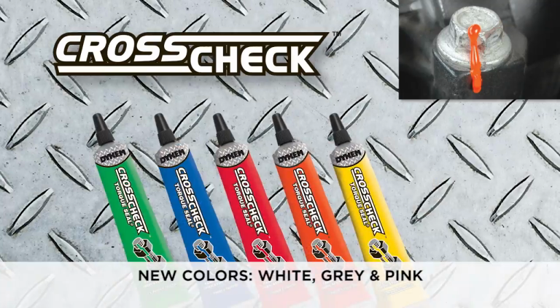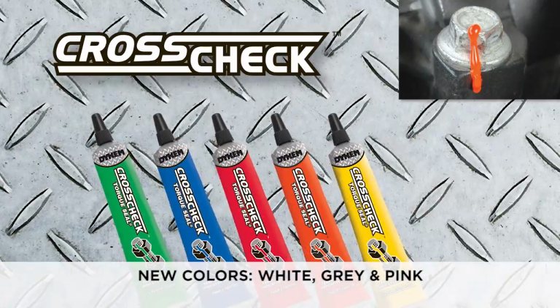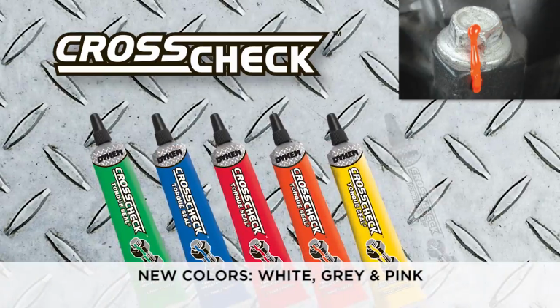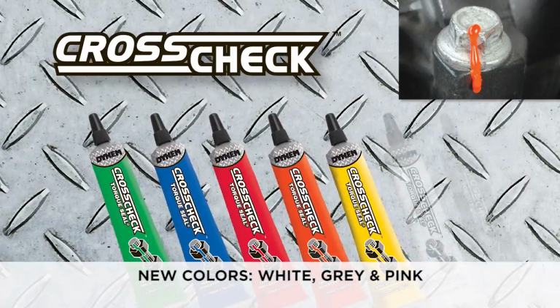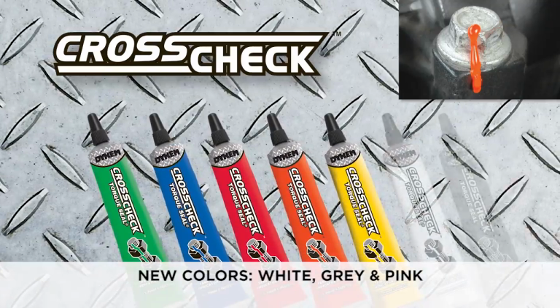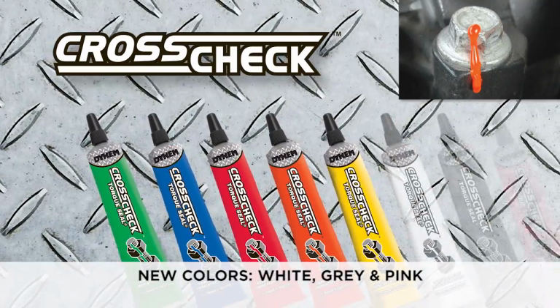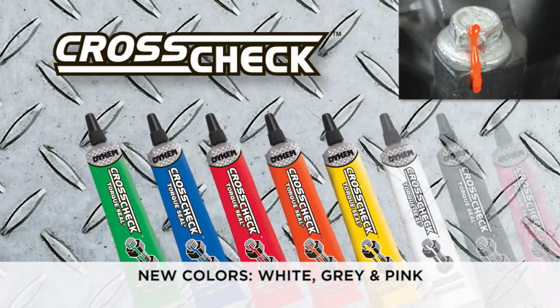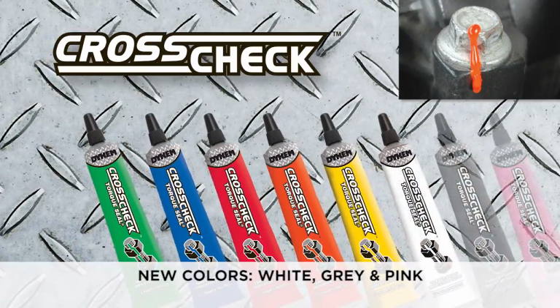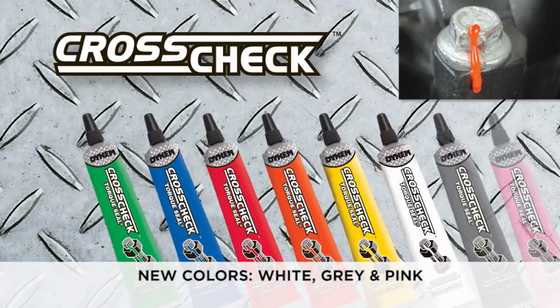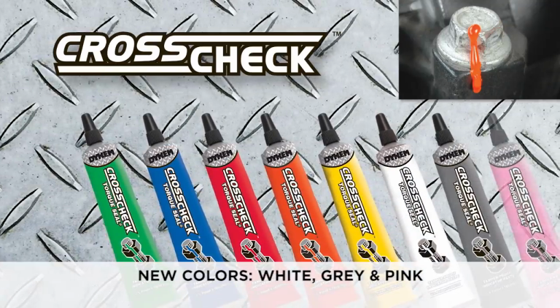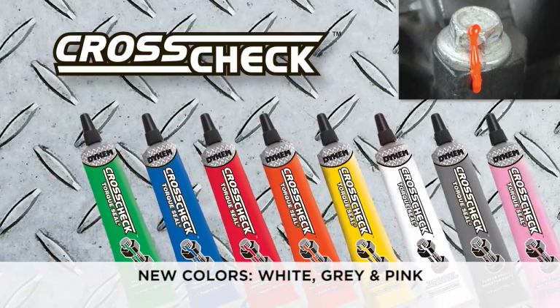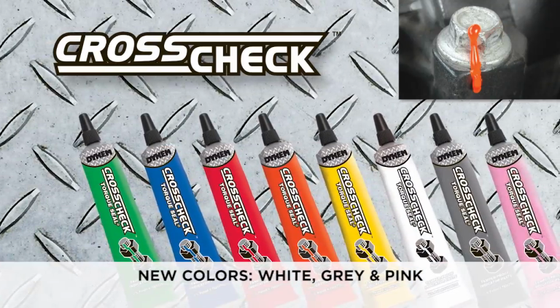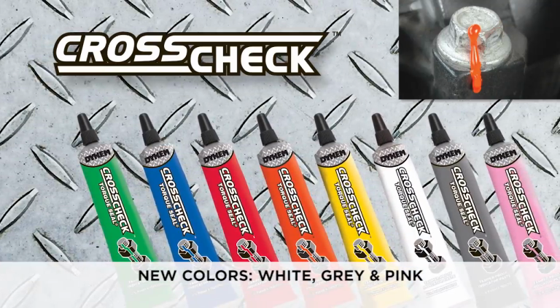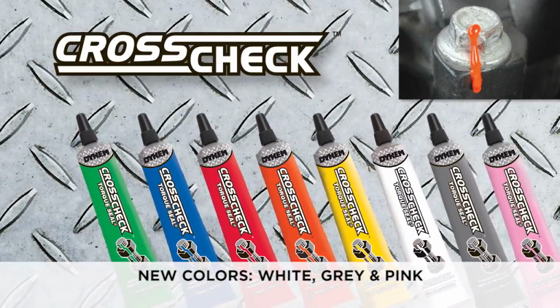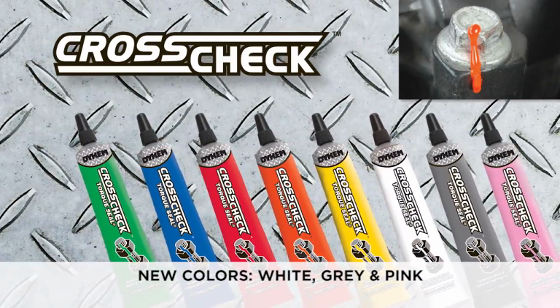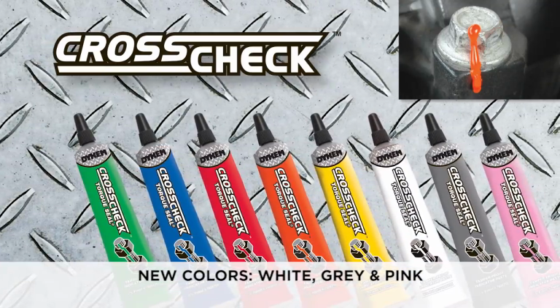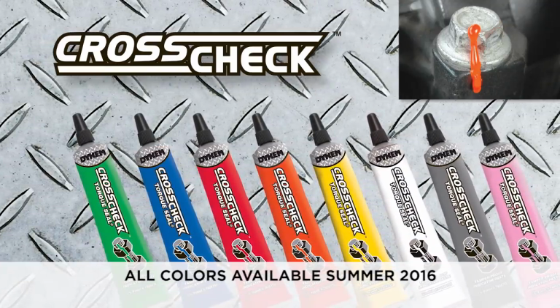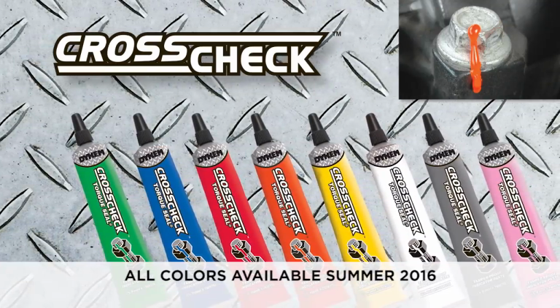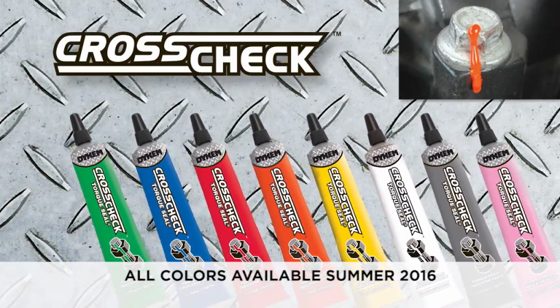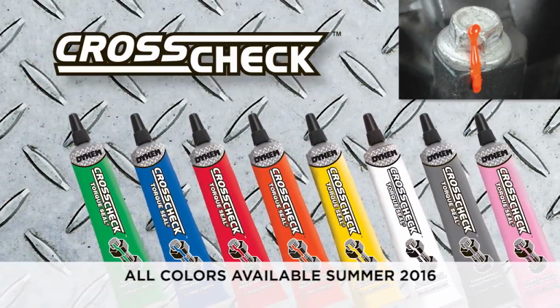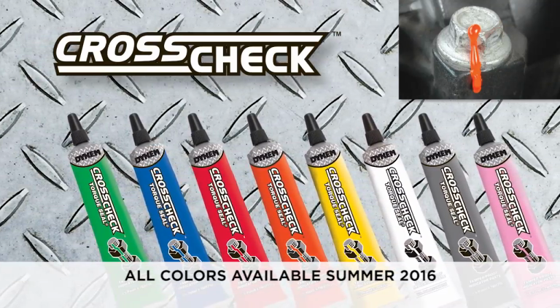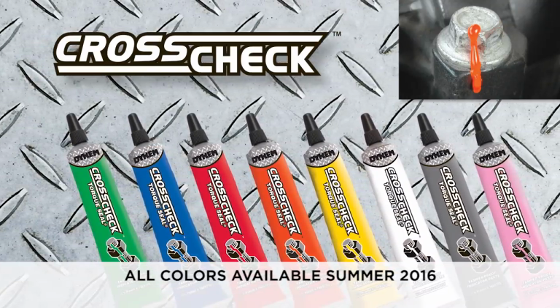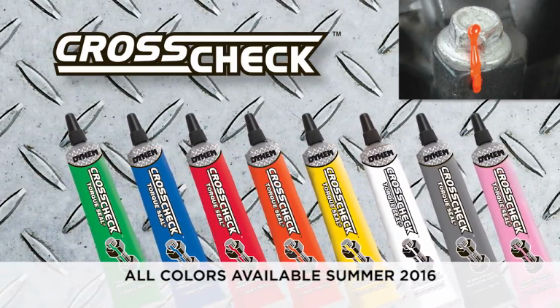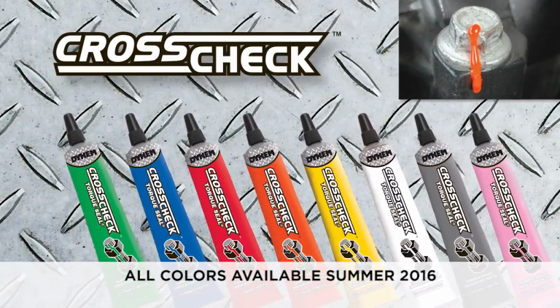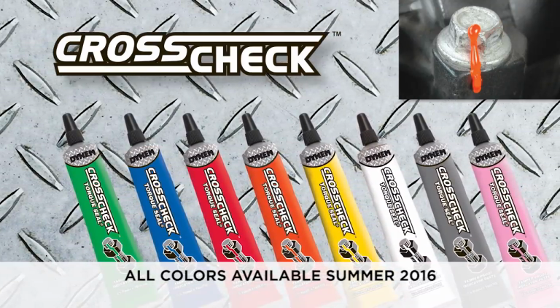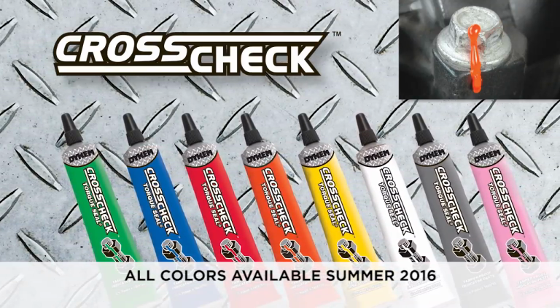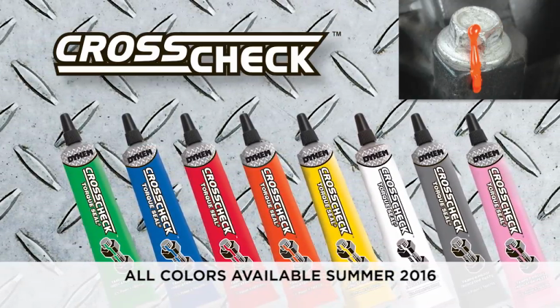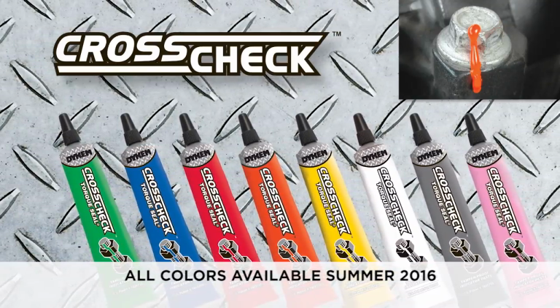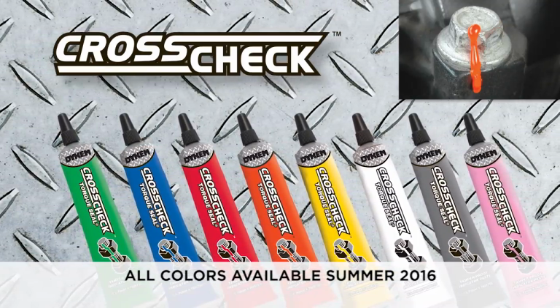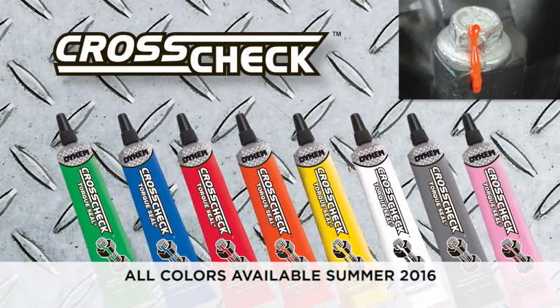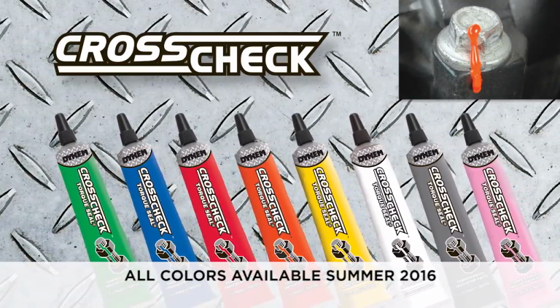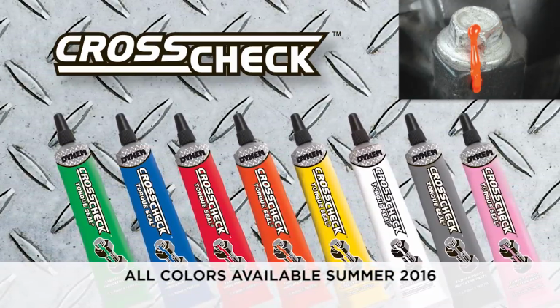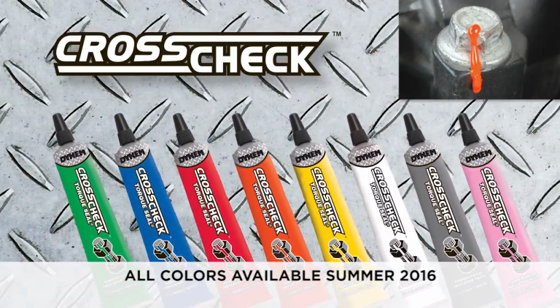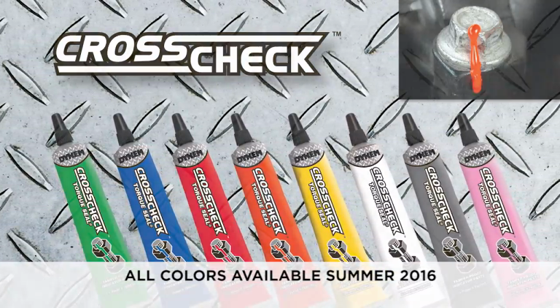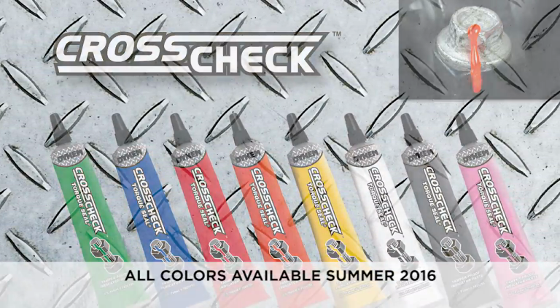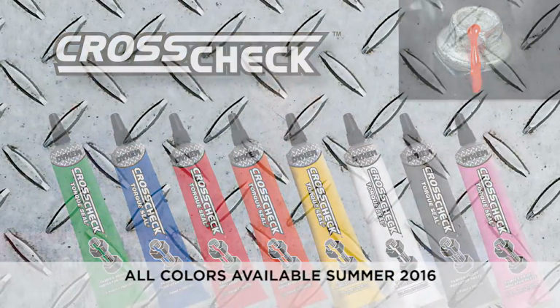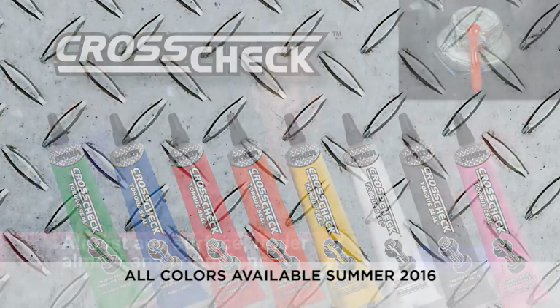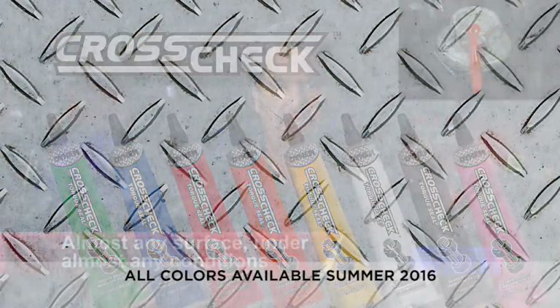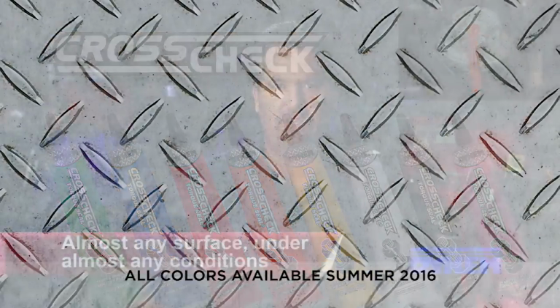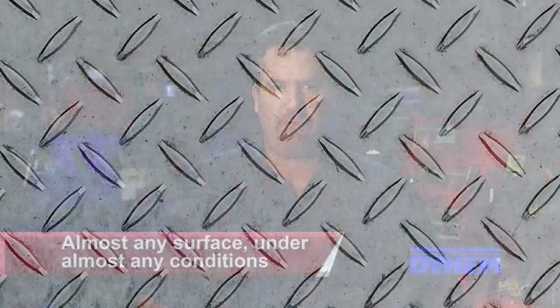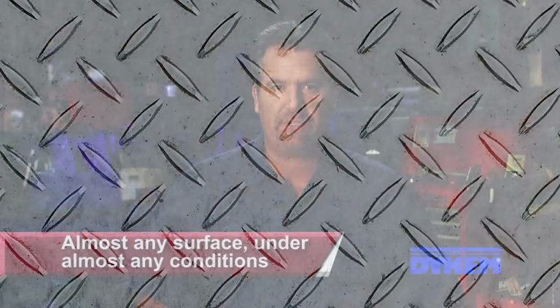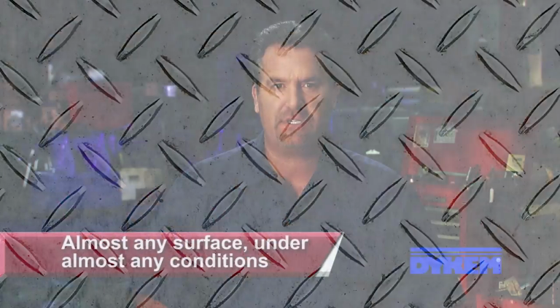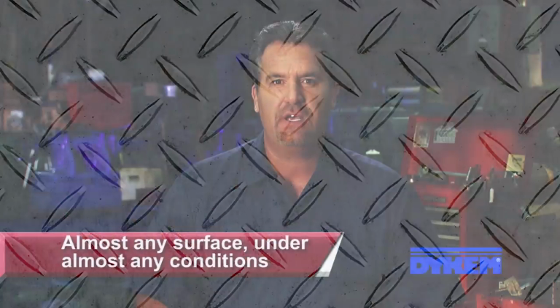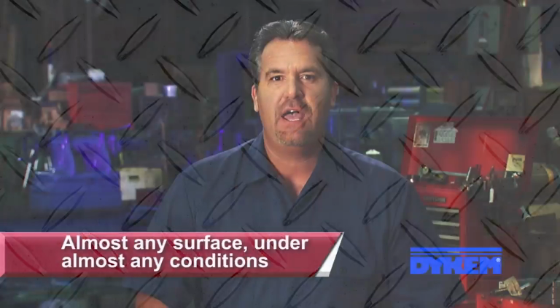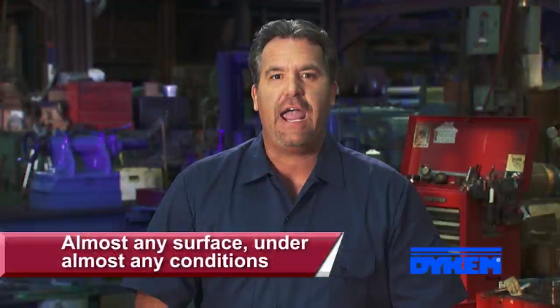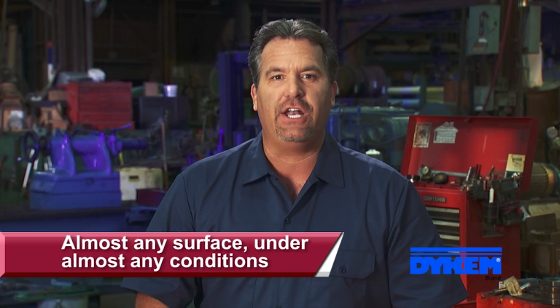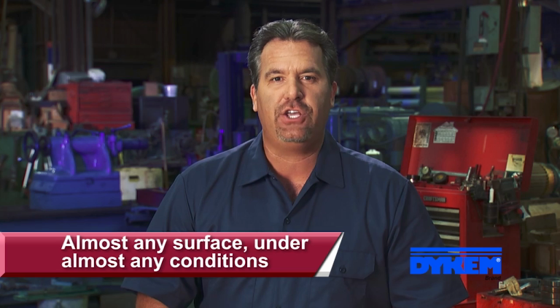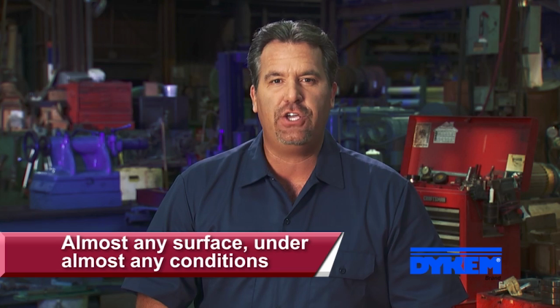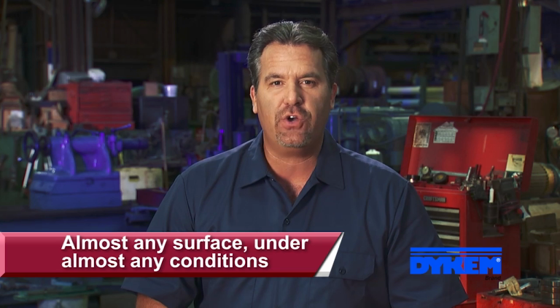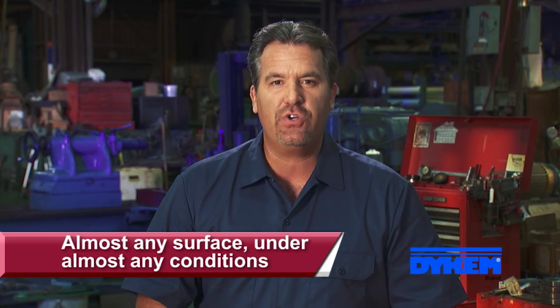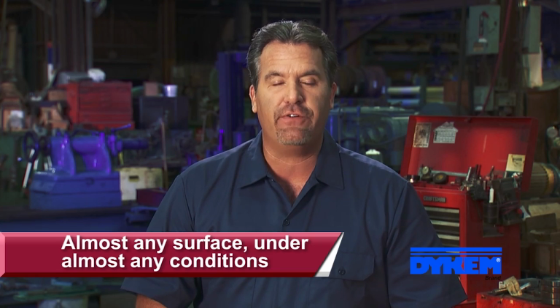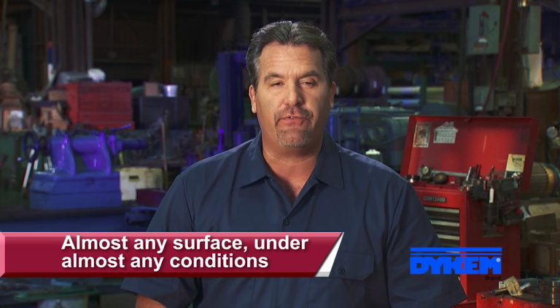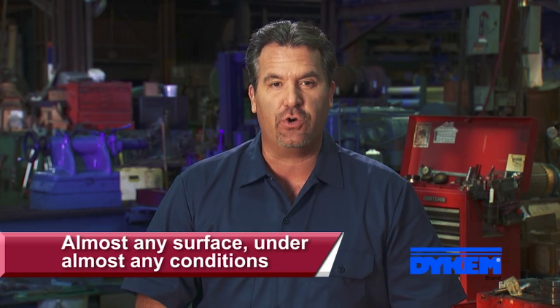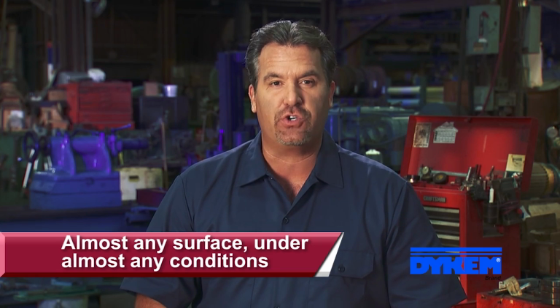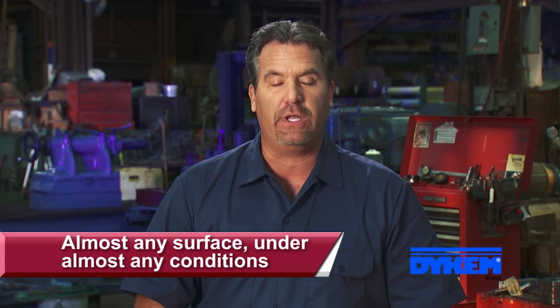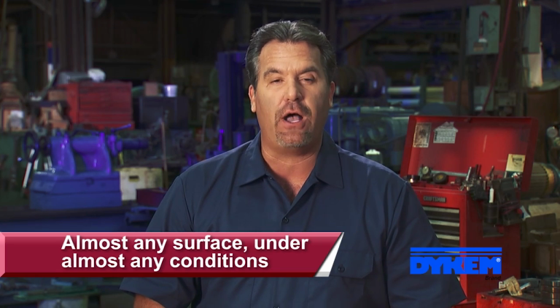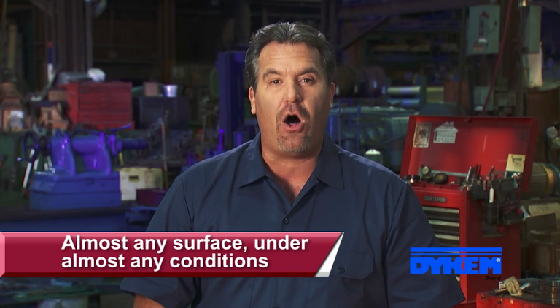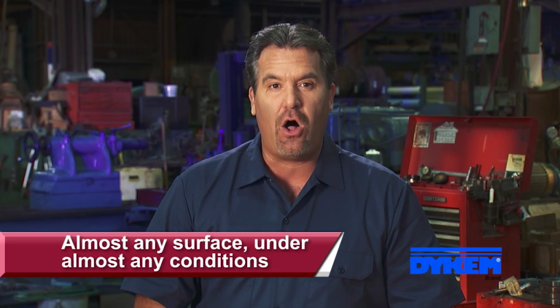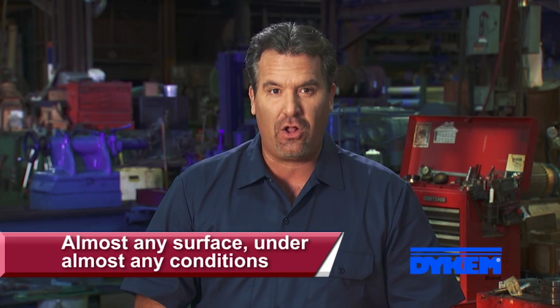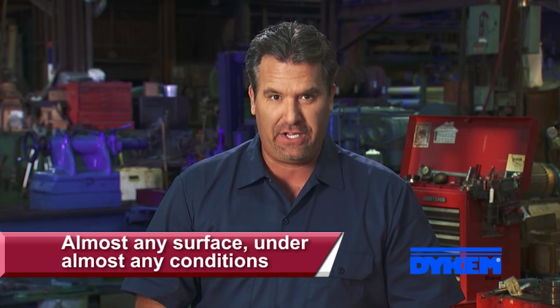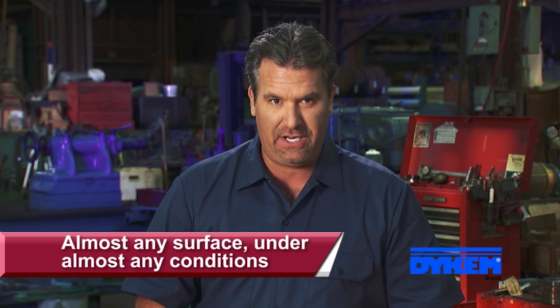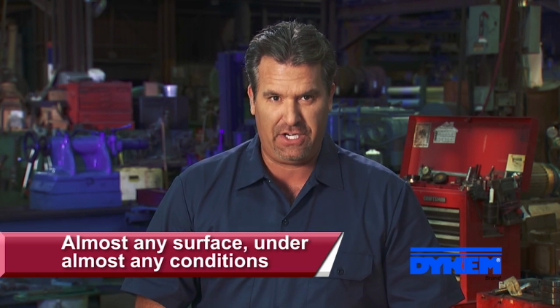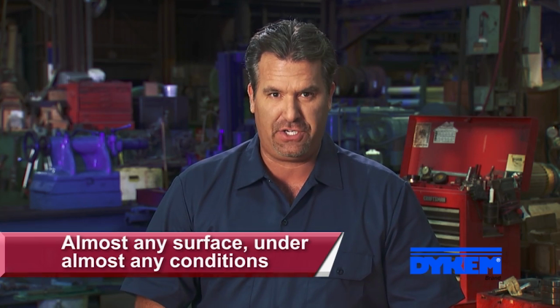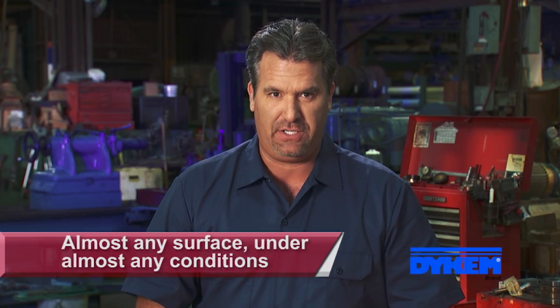Crosscheck is a patented, oil-based formula that adheres to almost any surface and cures in virtually all conditions.